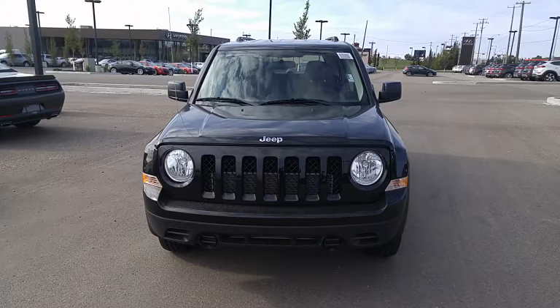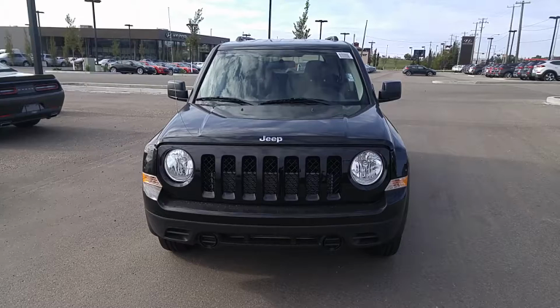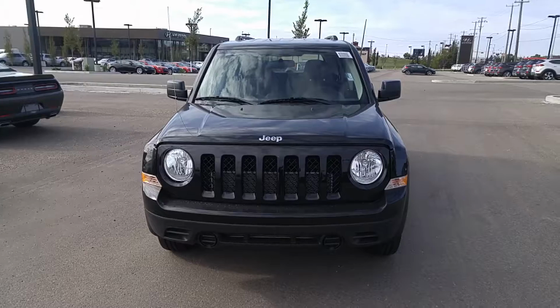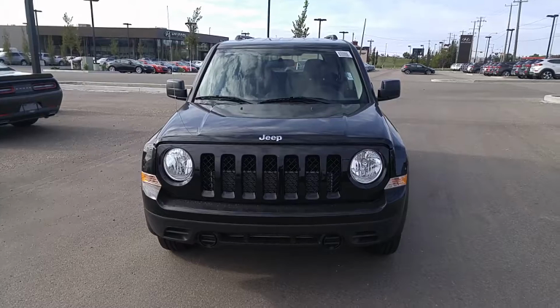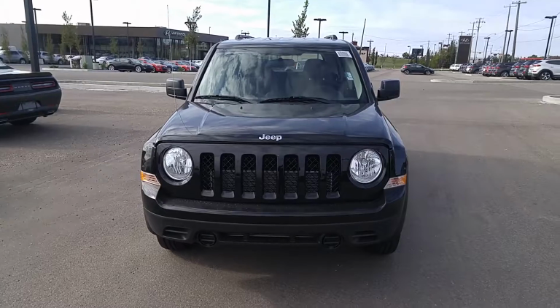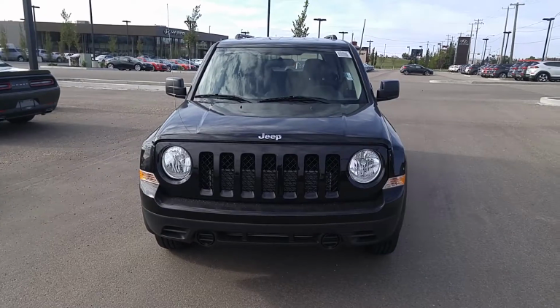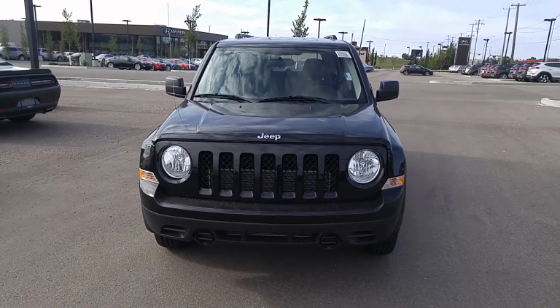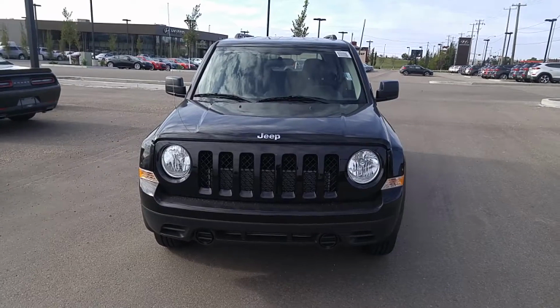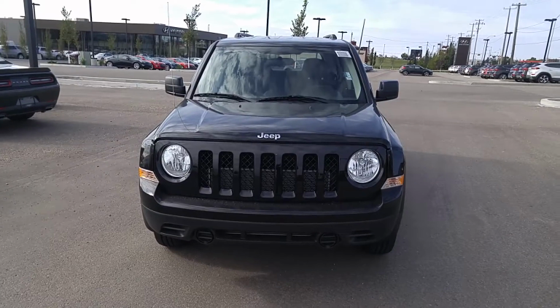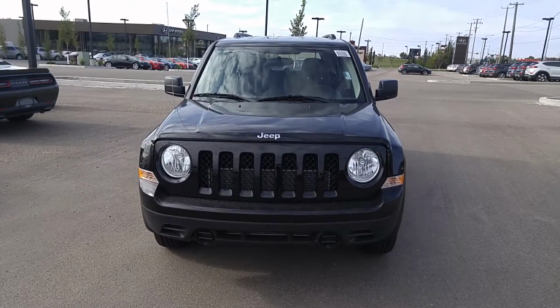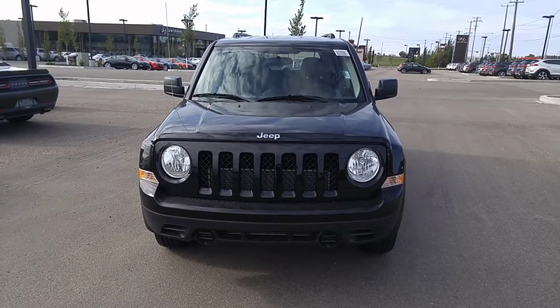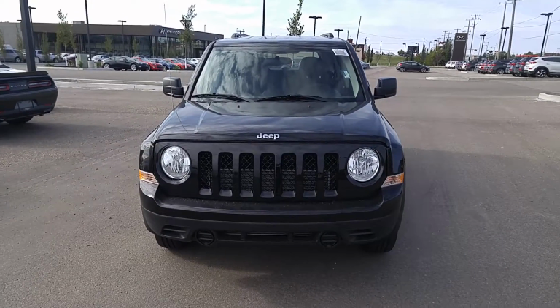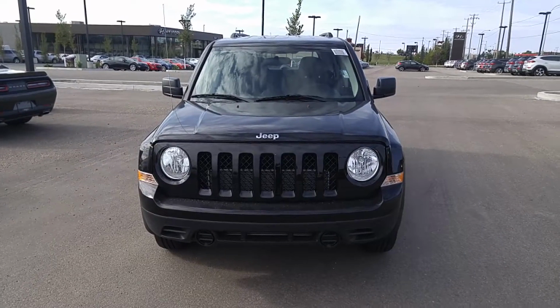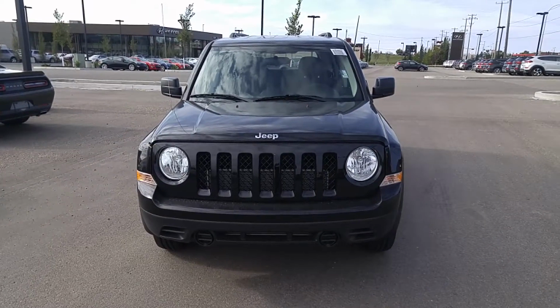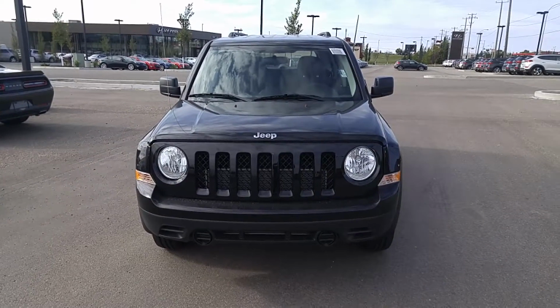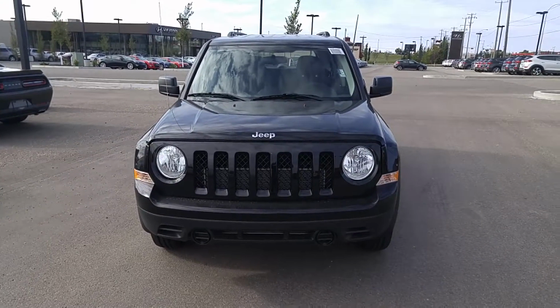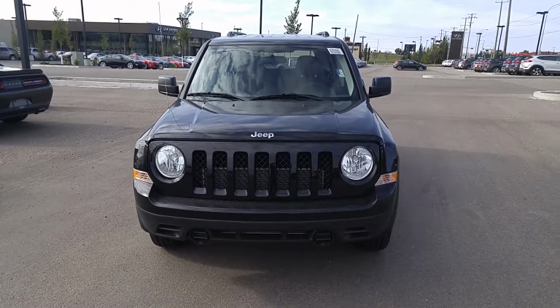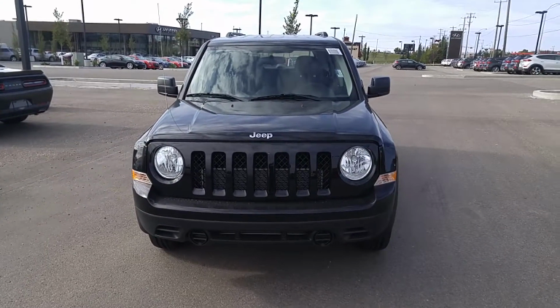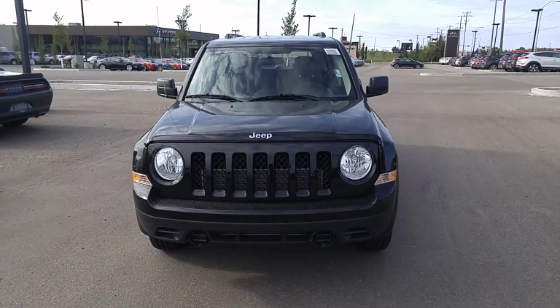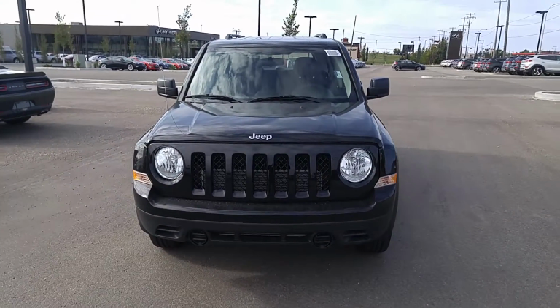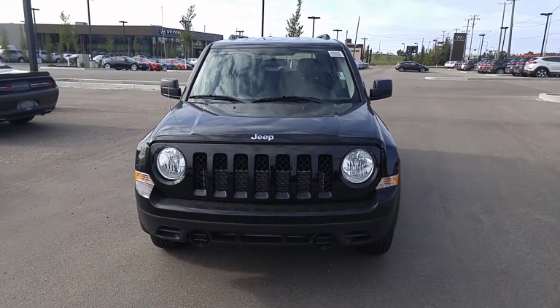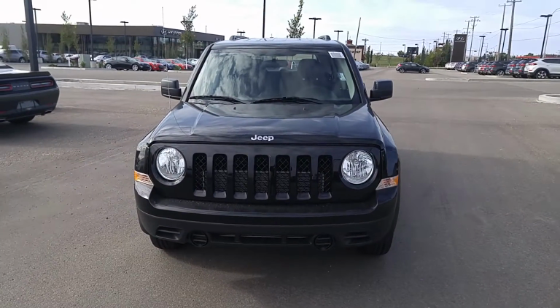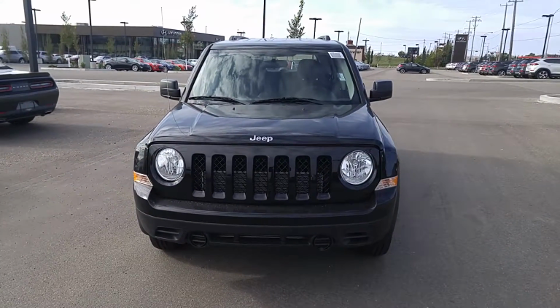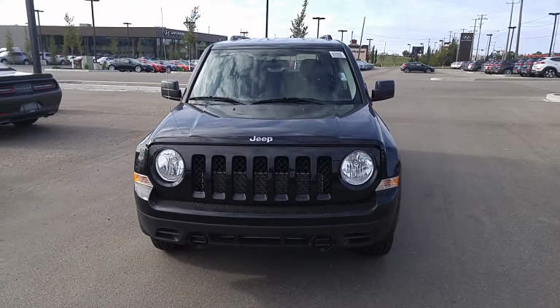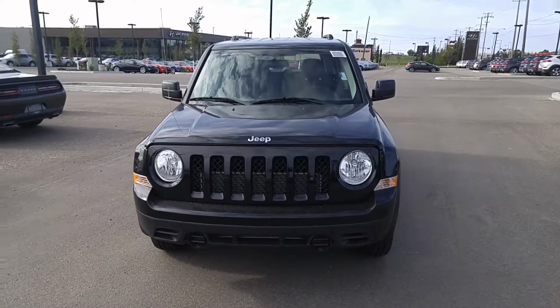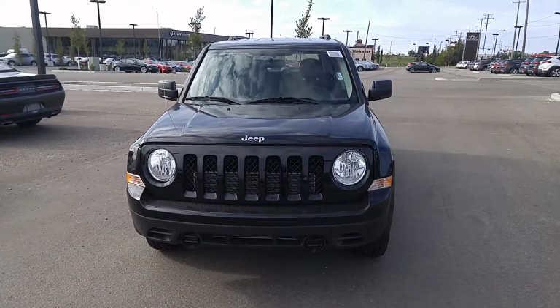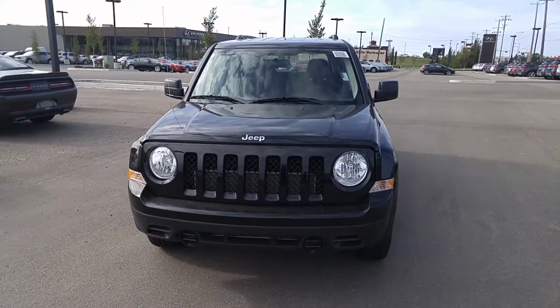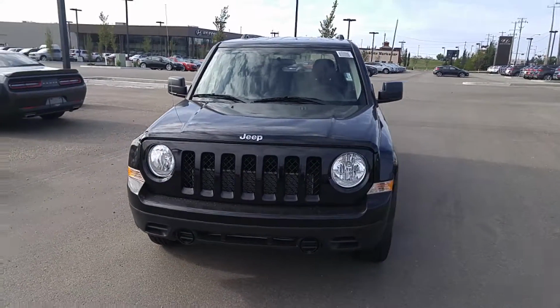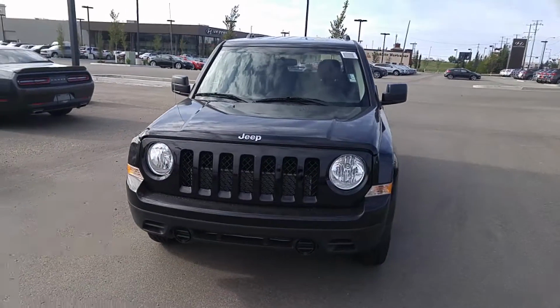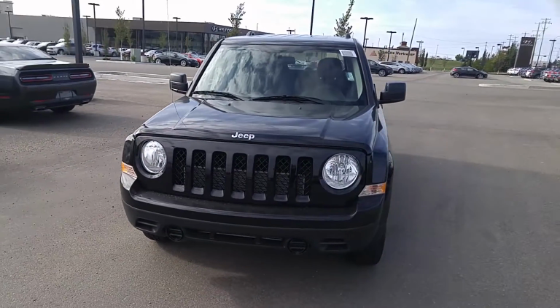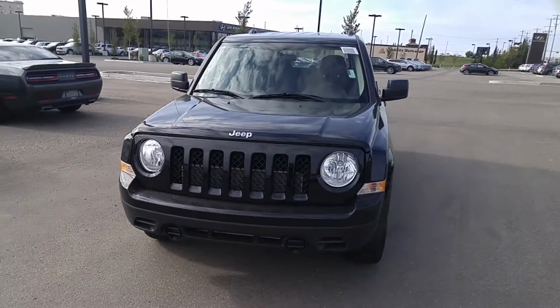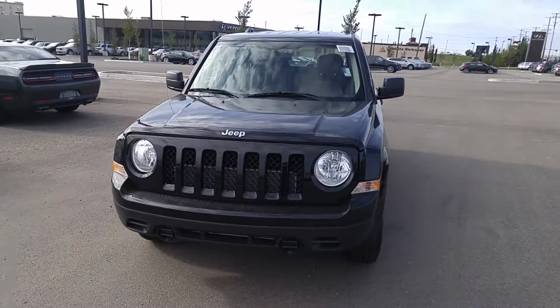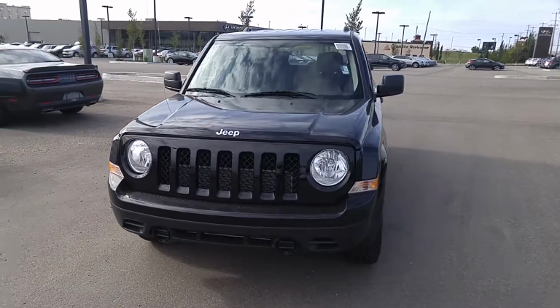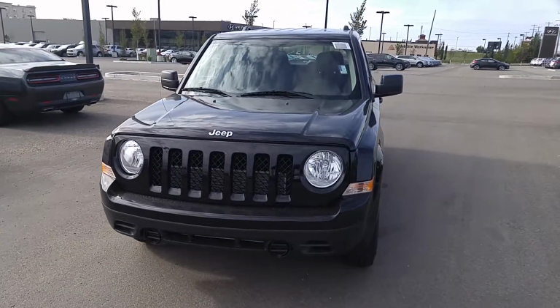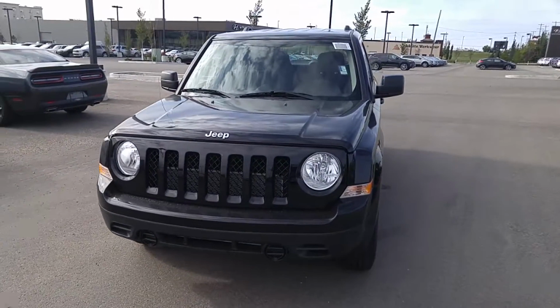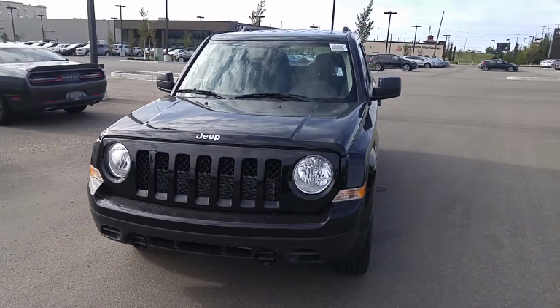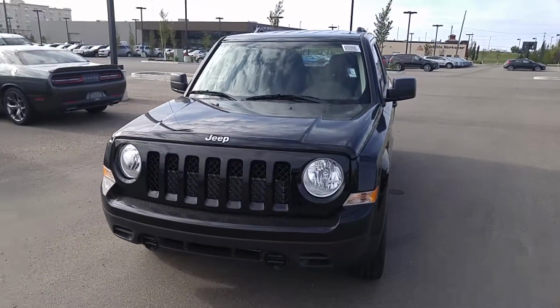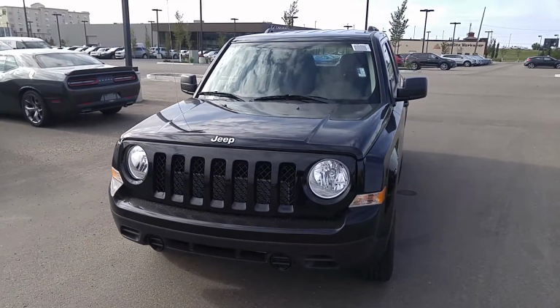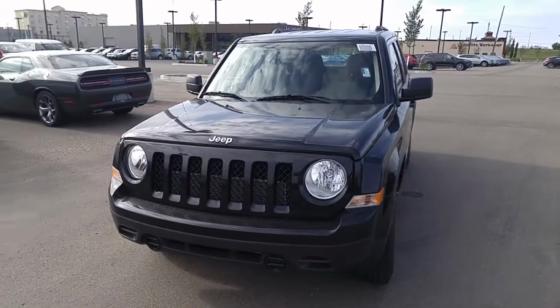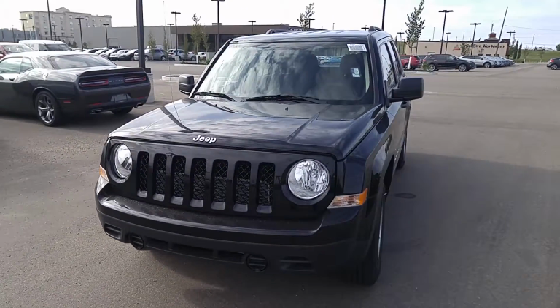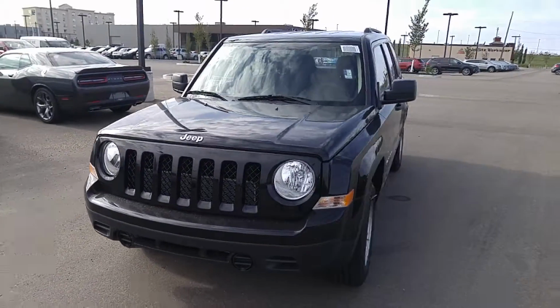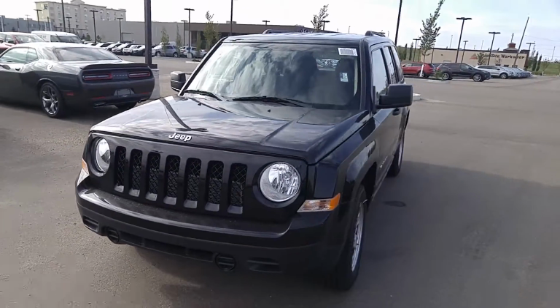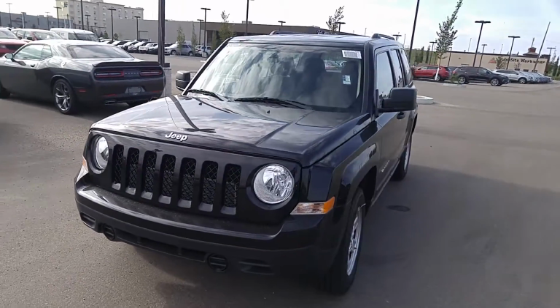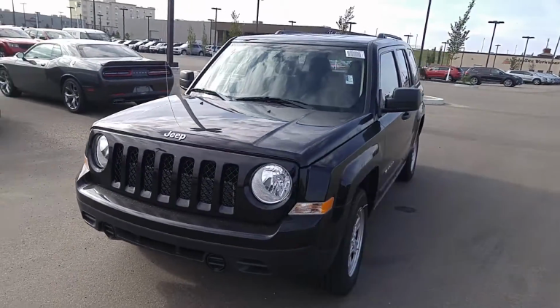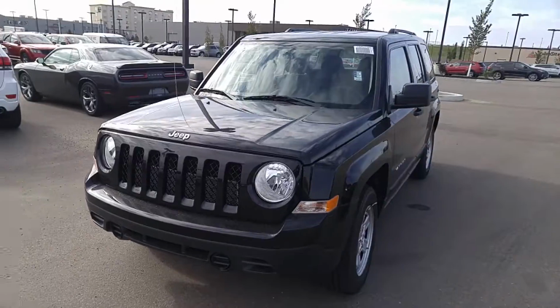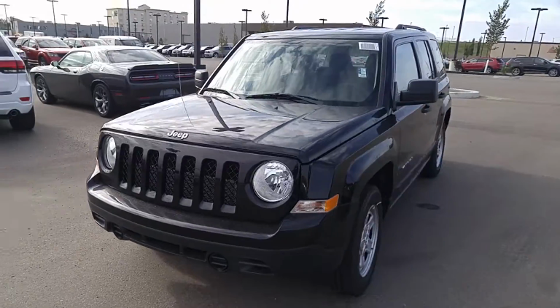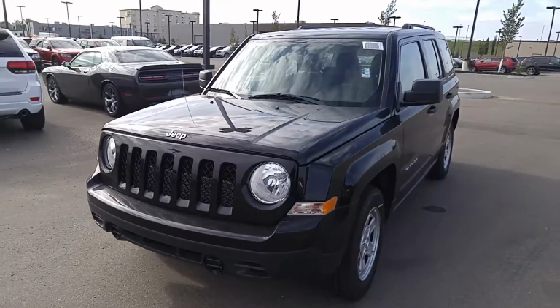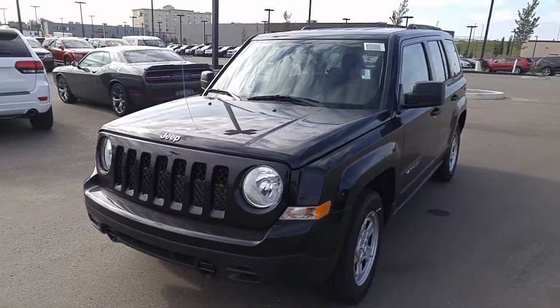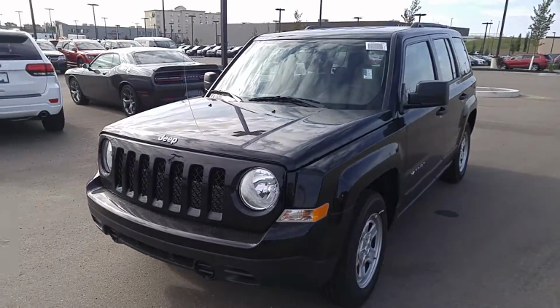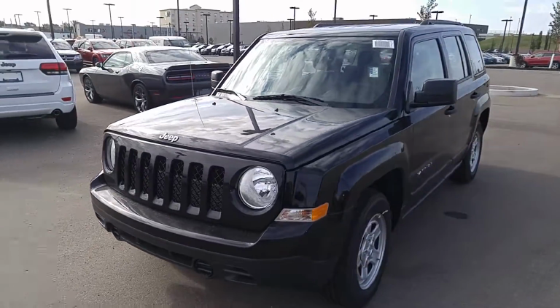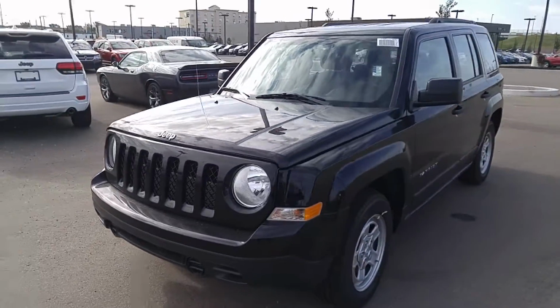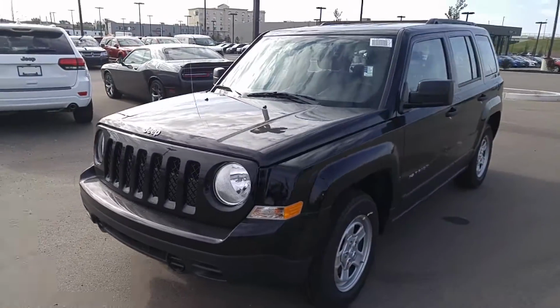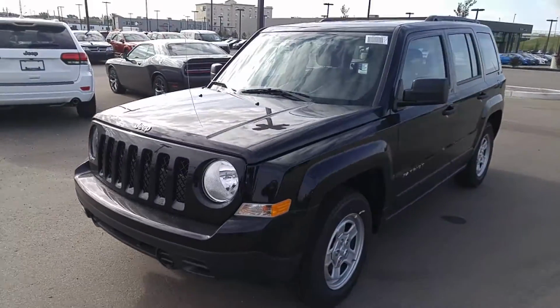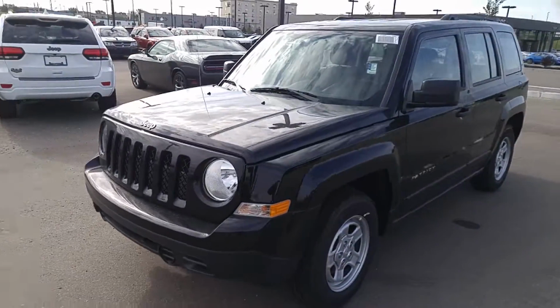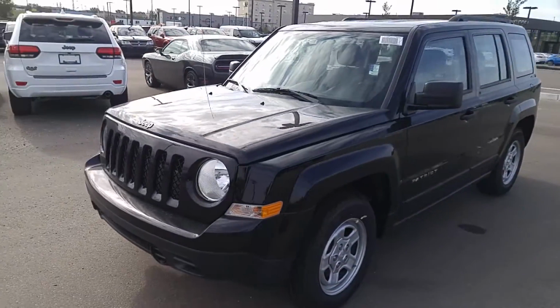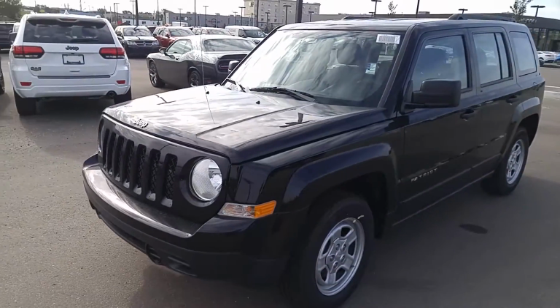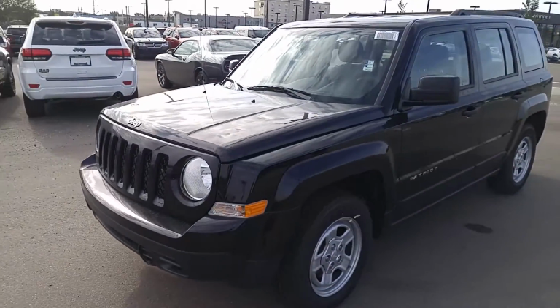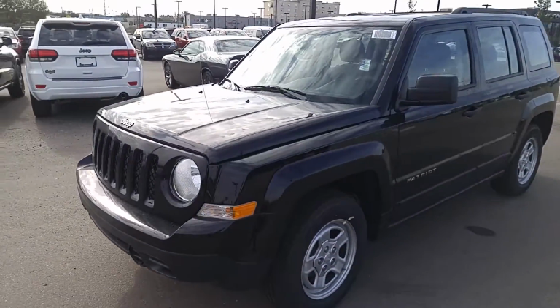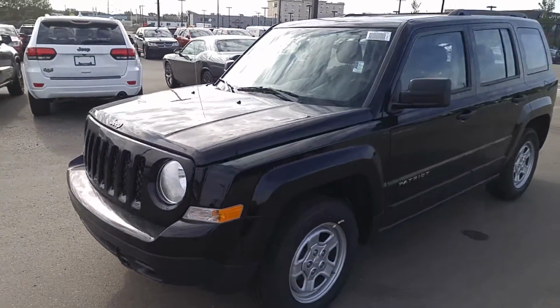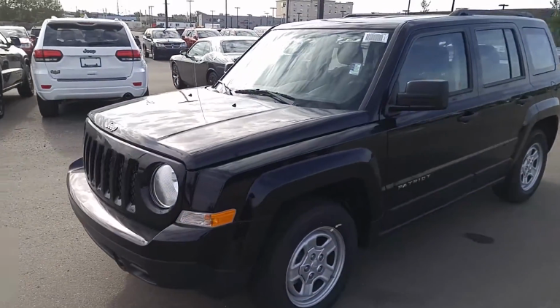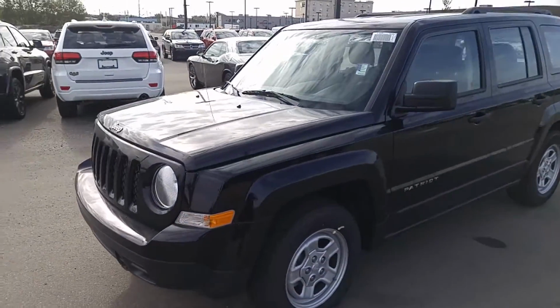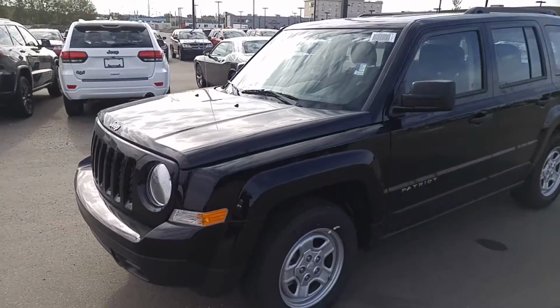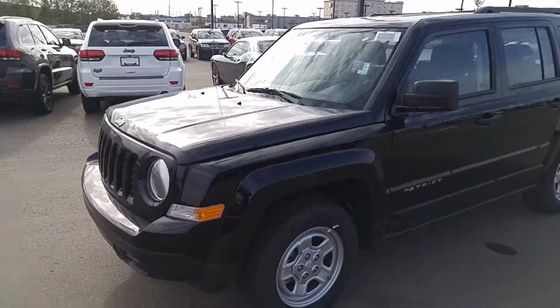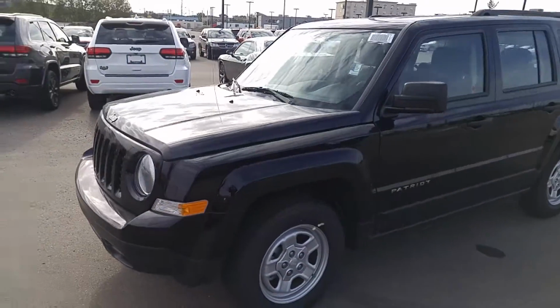Hi Arian, this is Nathan at Londonderry Dodge. Thank you for your interest in the 2016 Jeep Patriot. We've got this quick little video to show you what you're looking at.